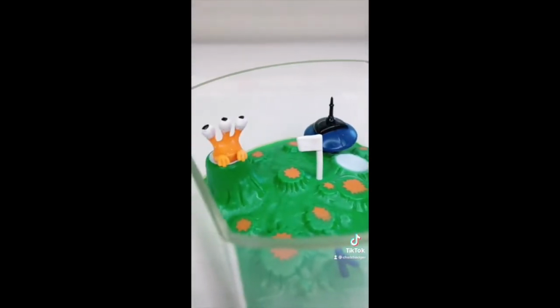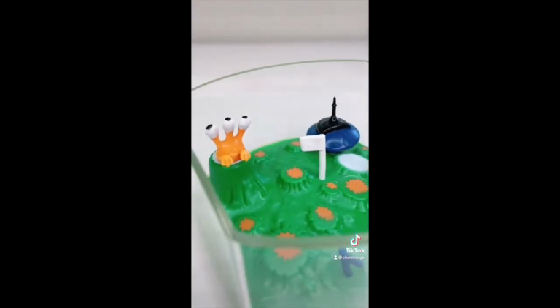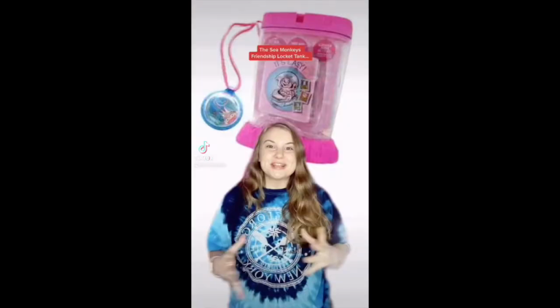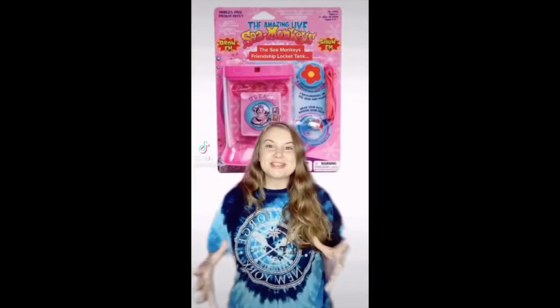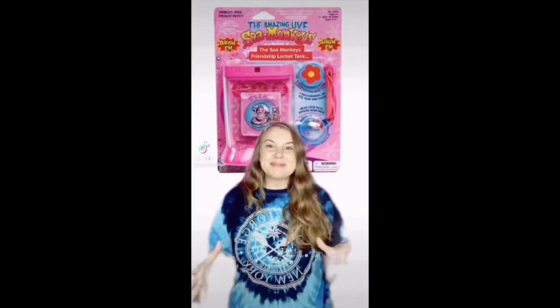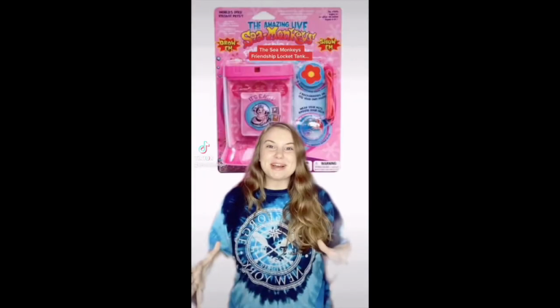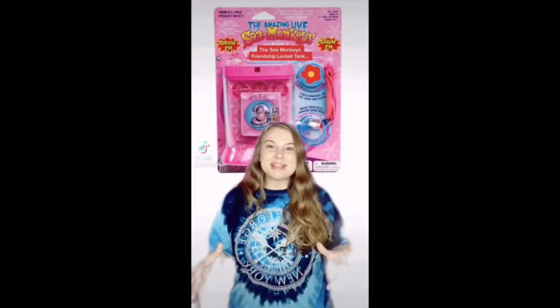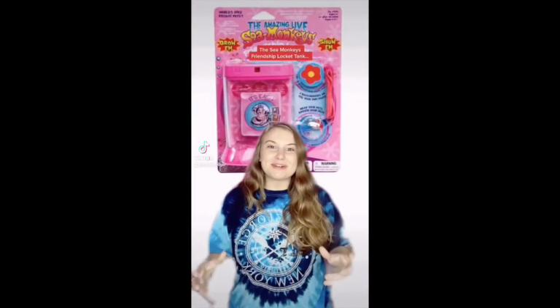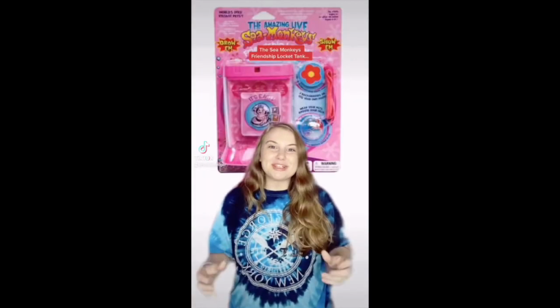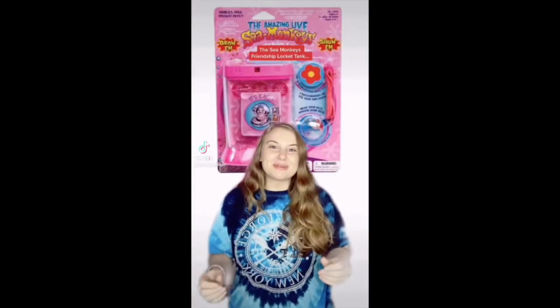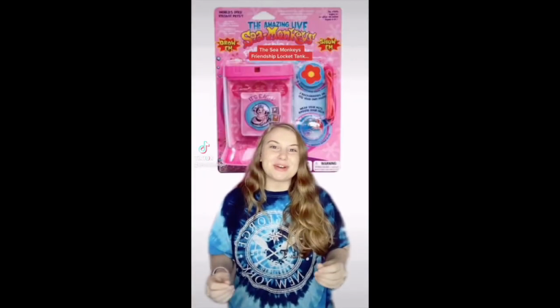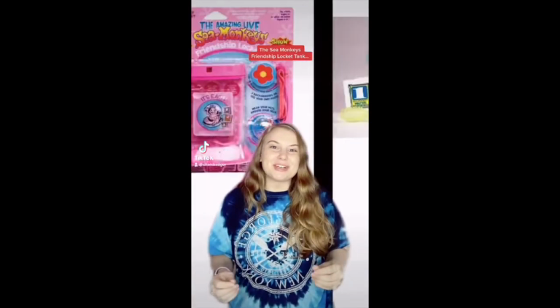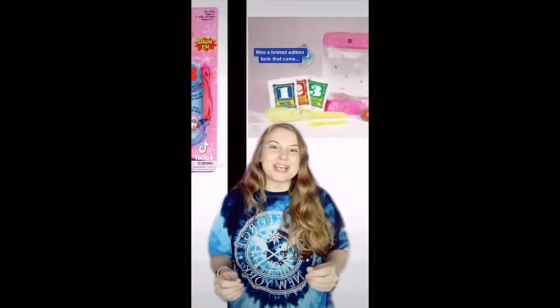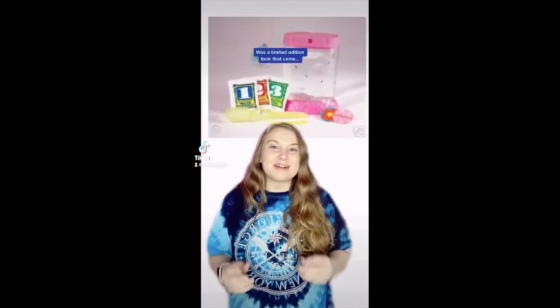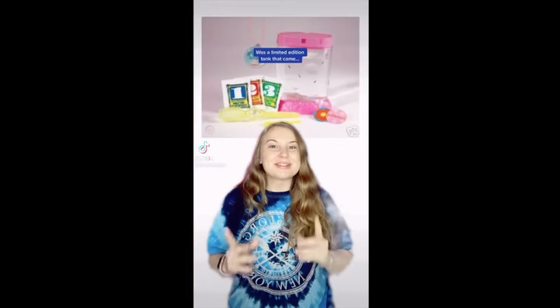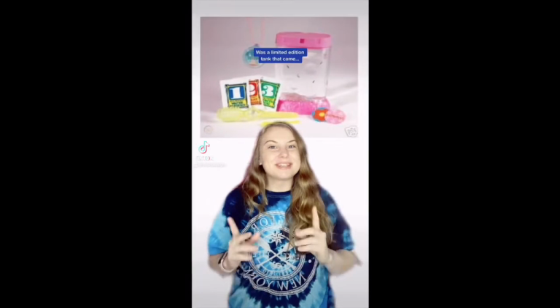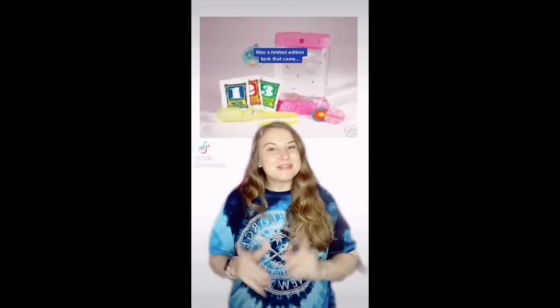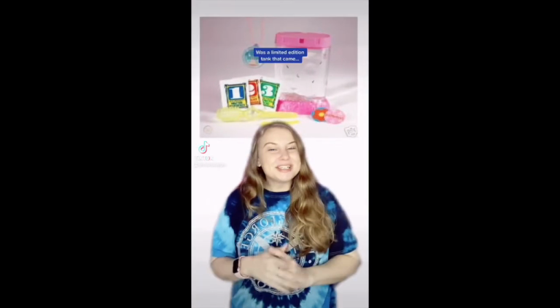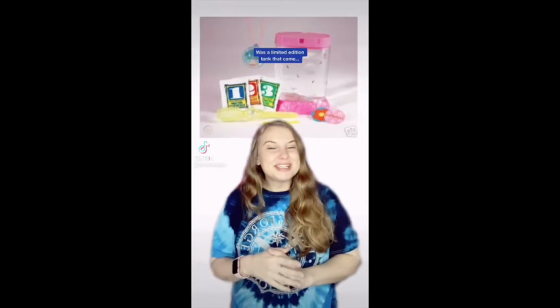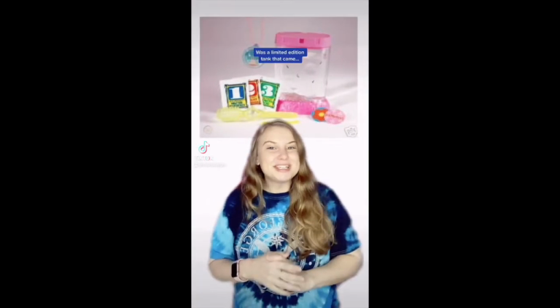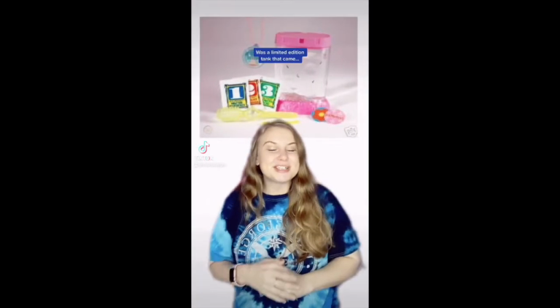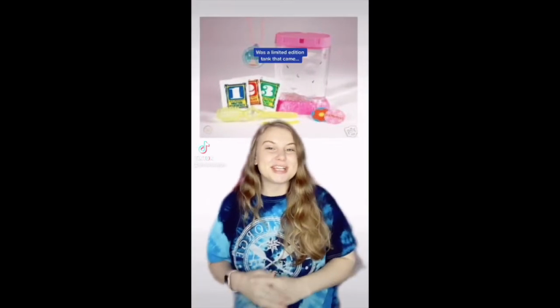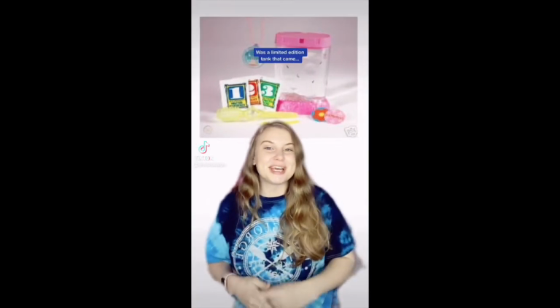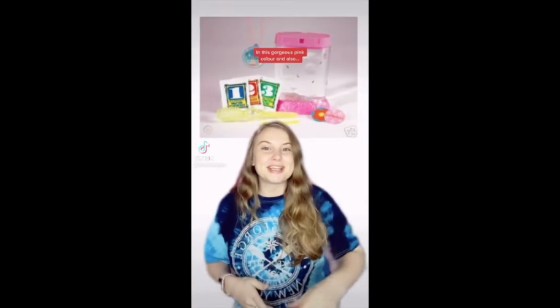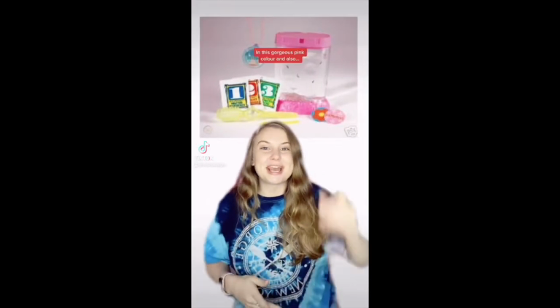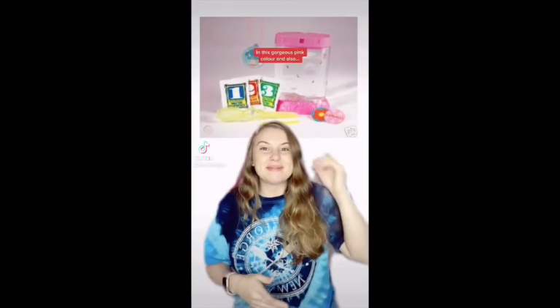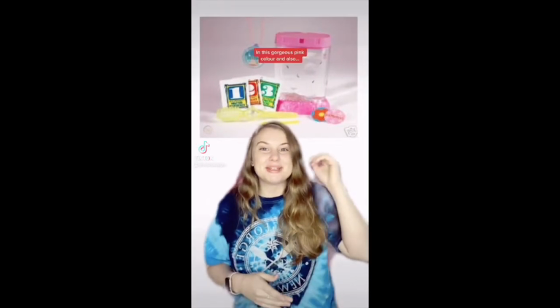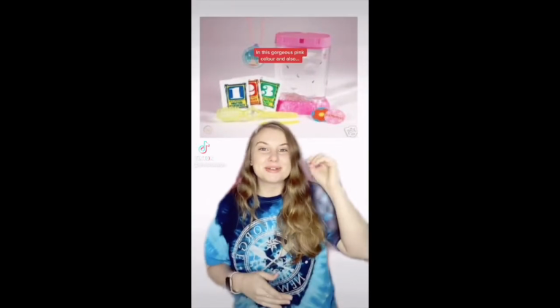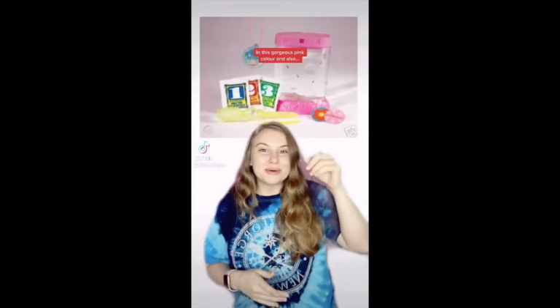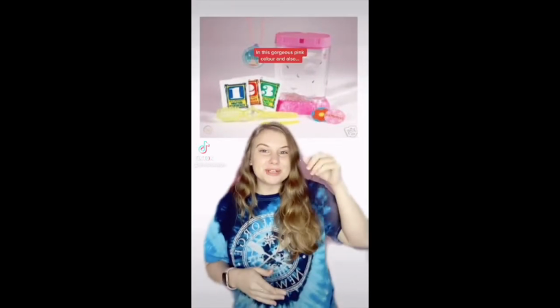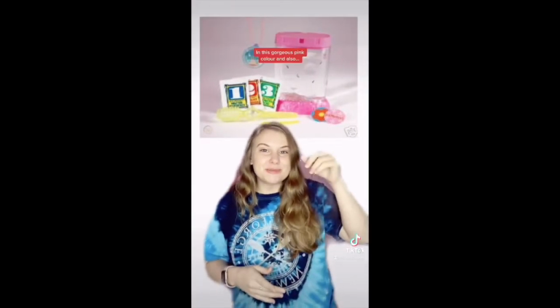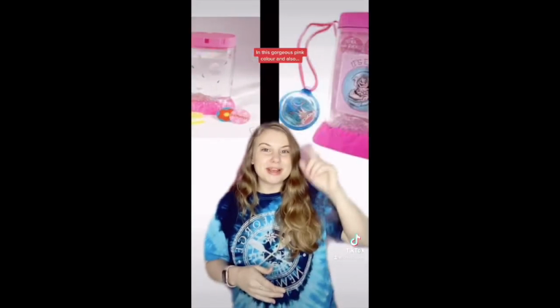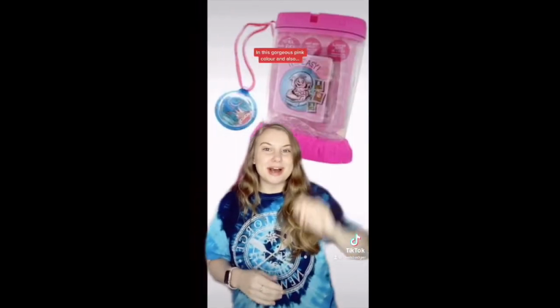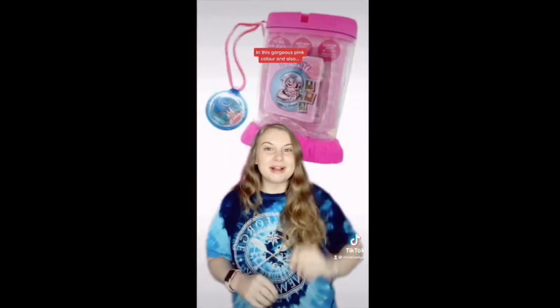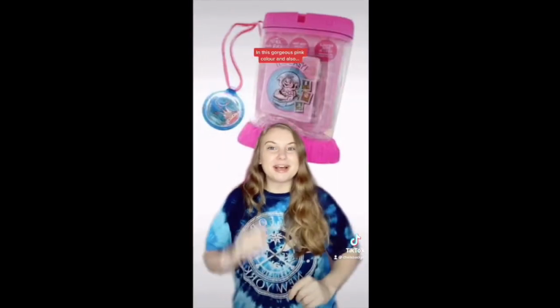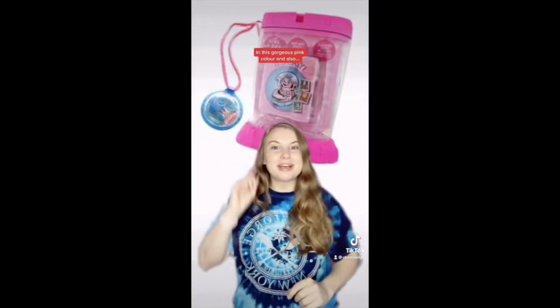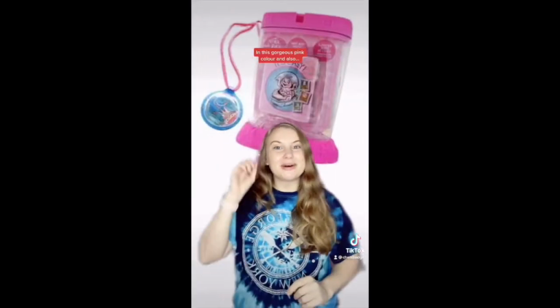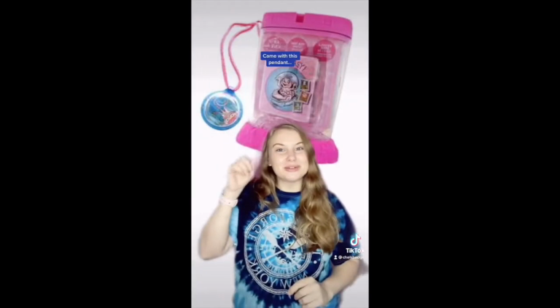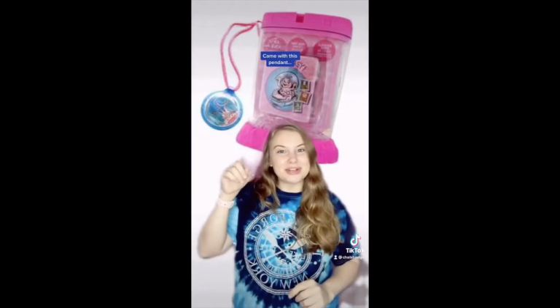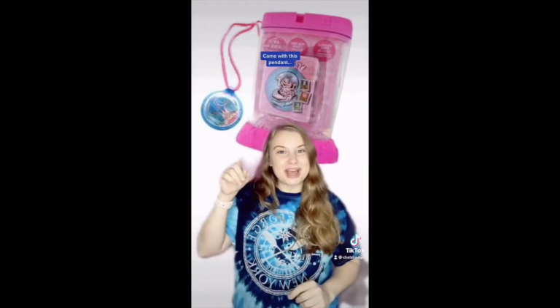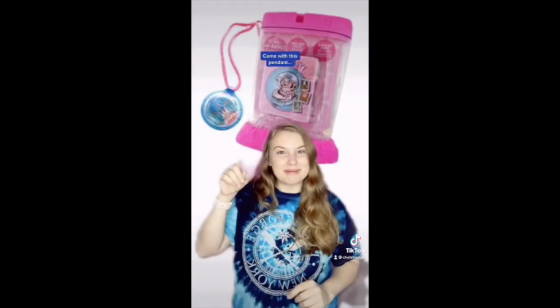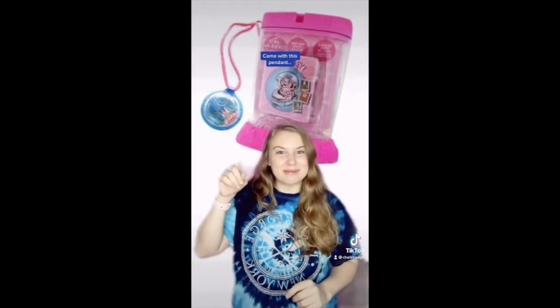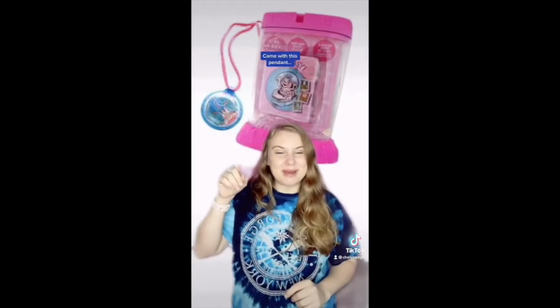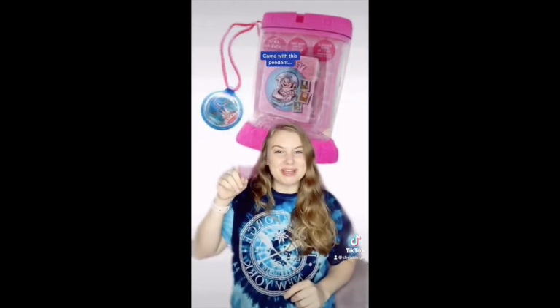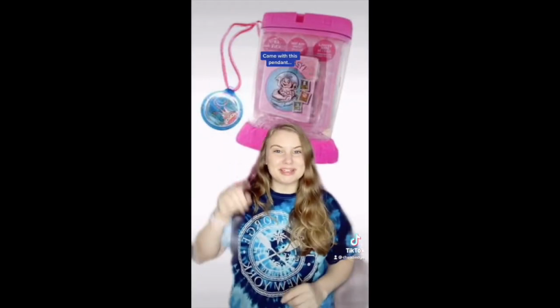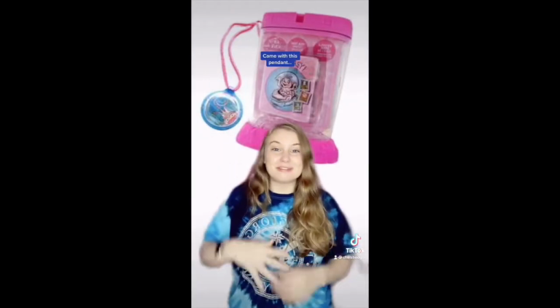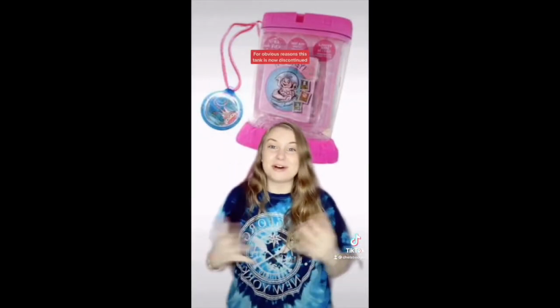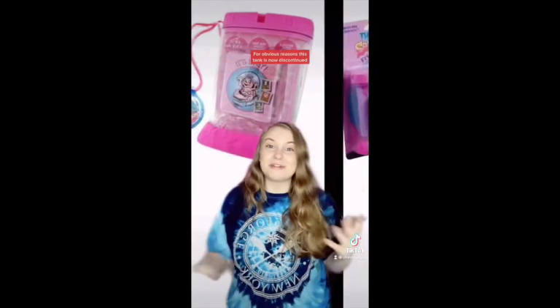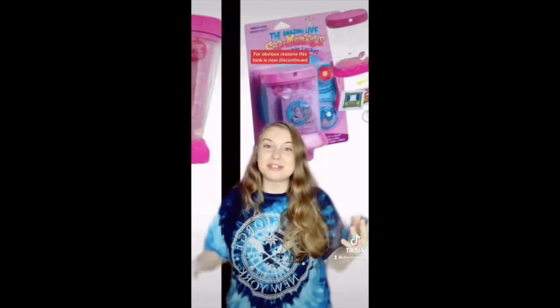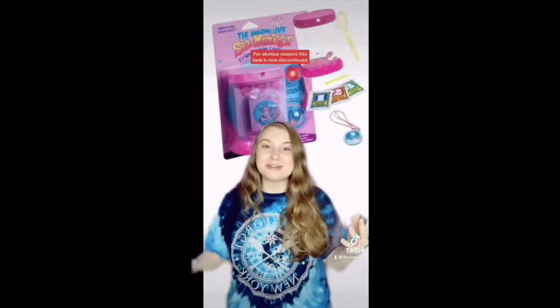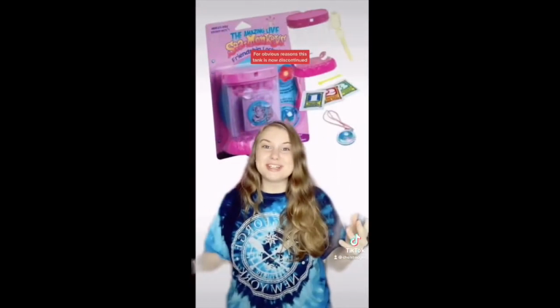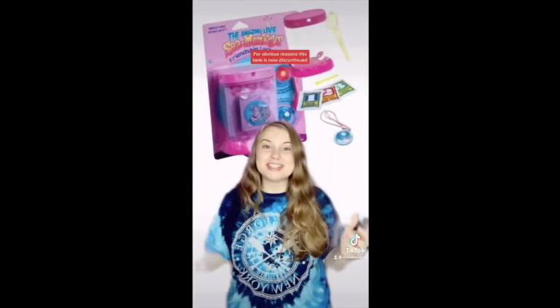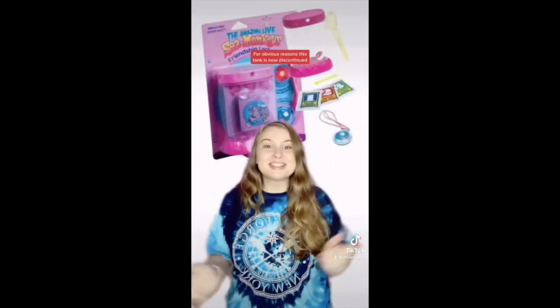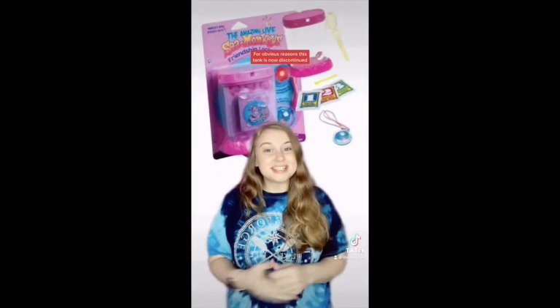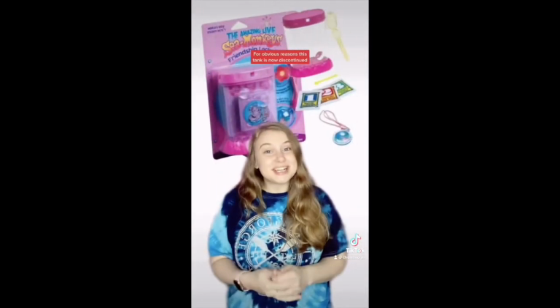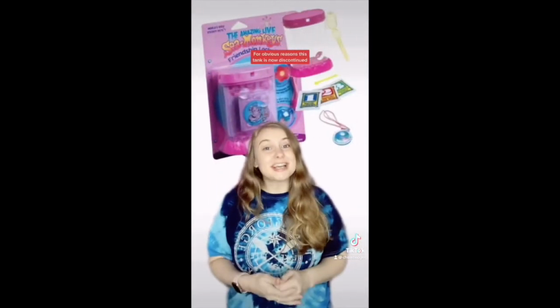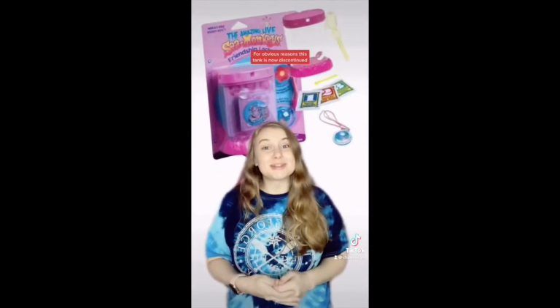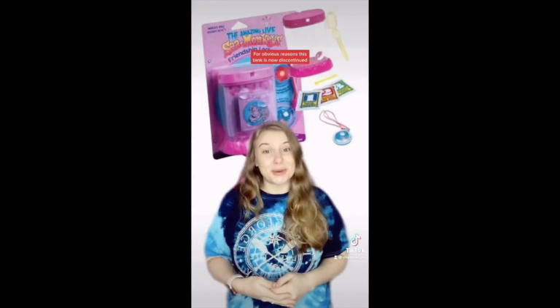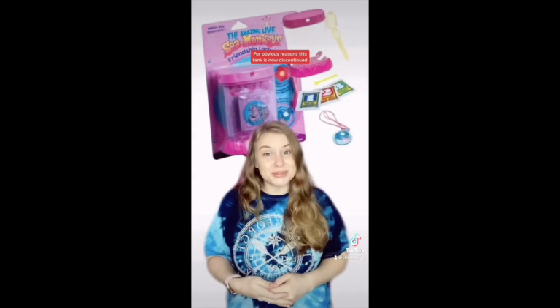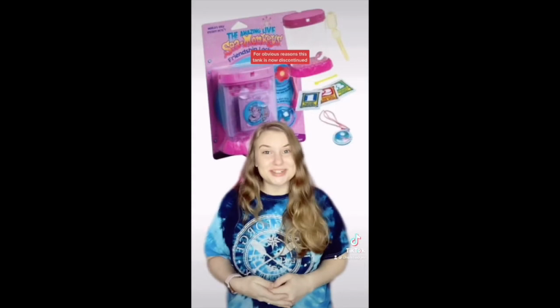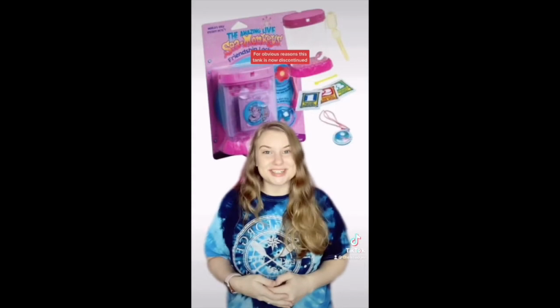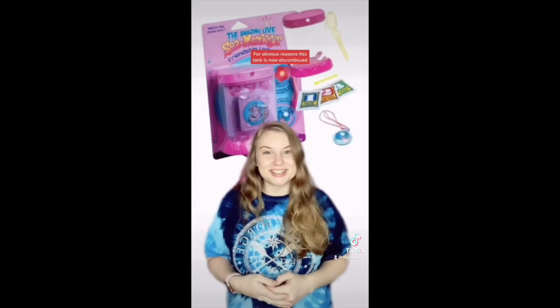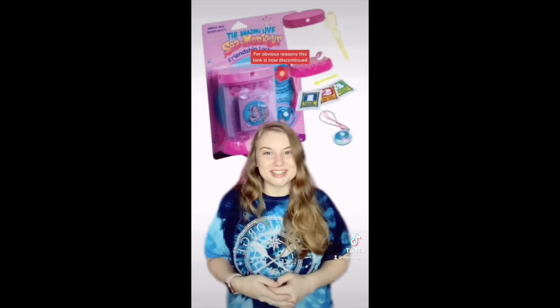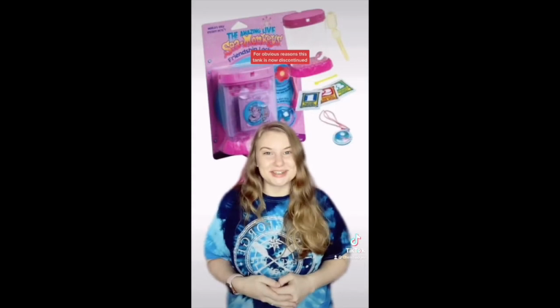The Sea Monkey's Friendship Locket tank was a limited edition tank that came in a gorgeous pink colour and also came with a pendant. For obvious reasons, this tank is also discontinued.